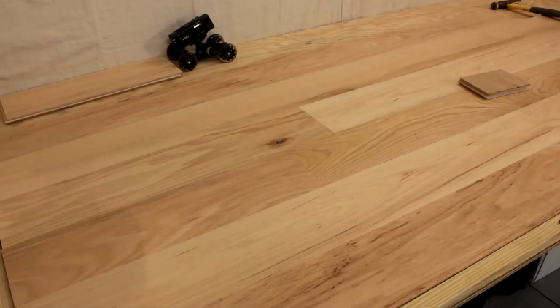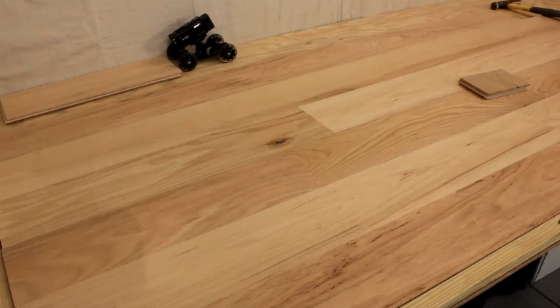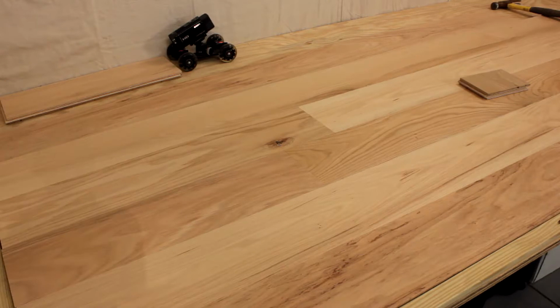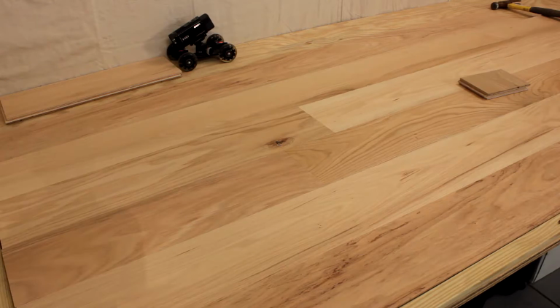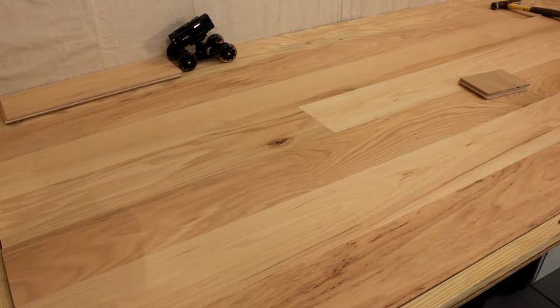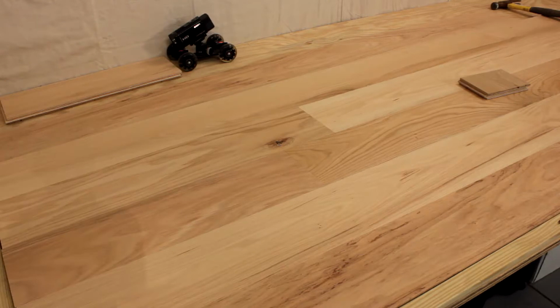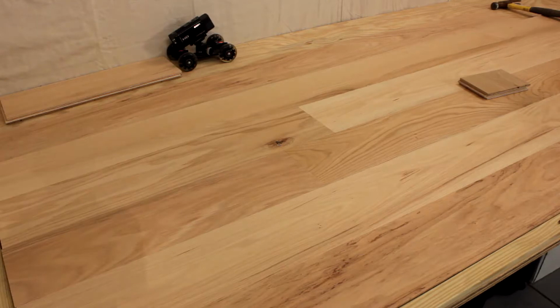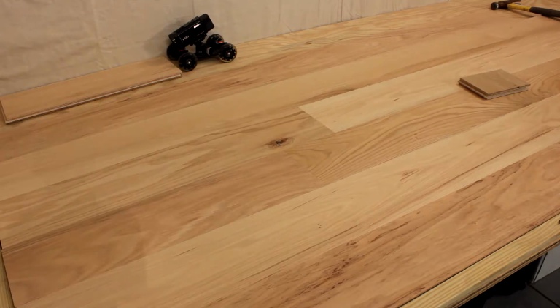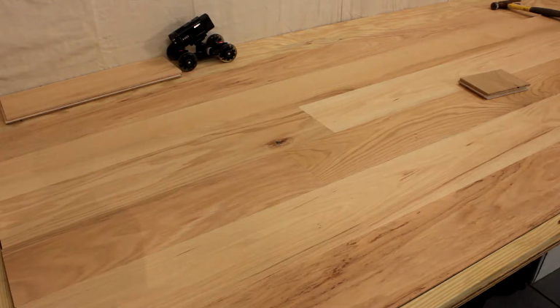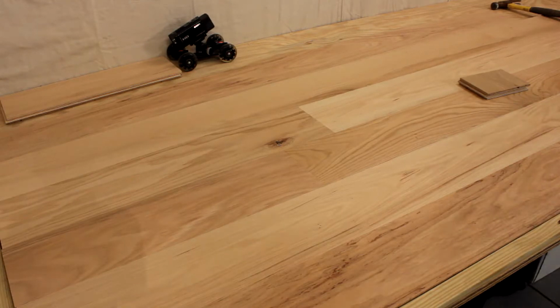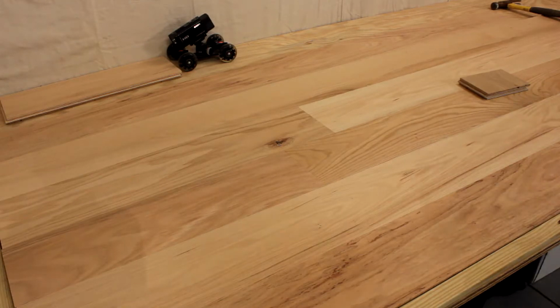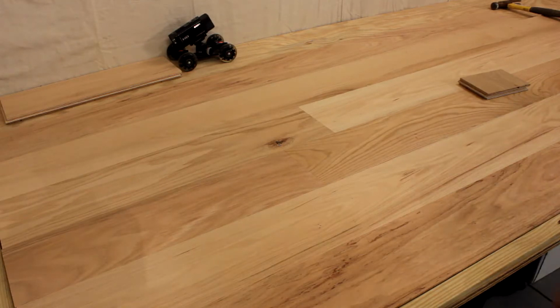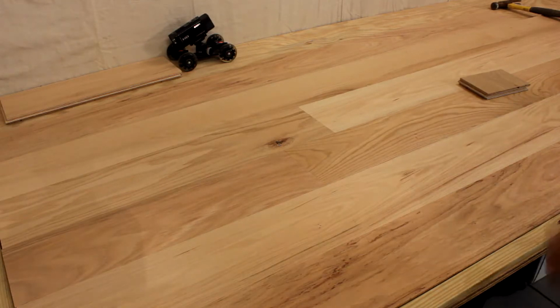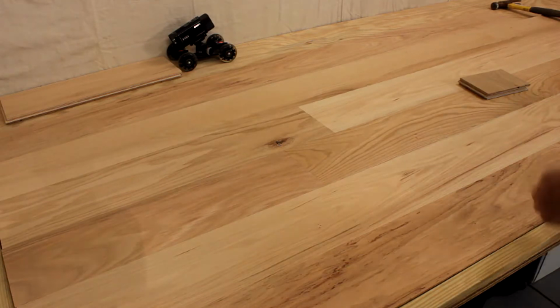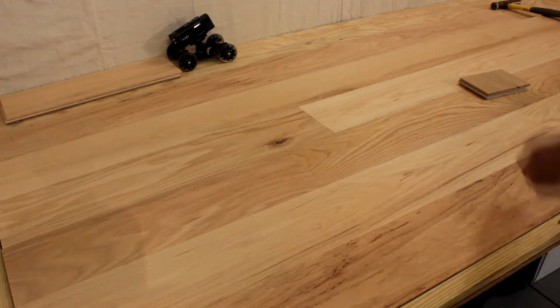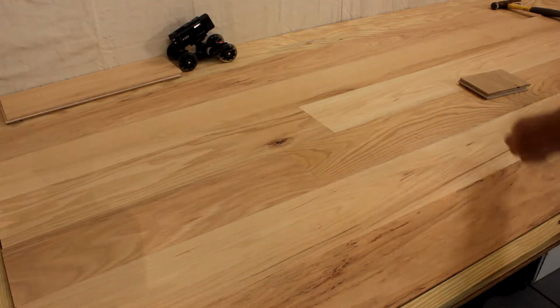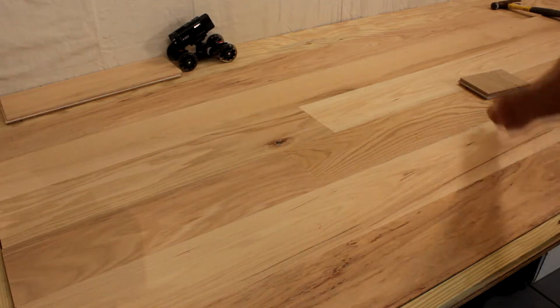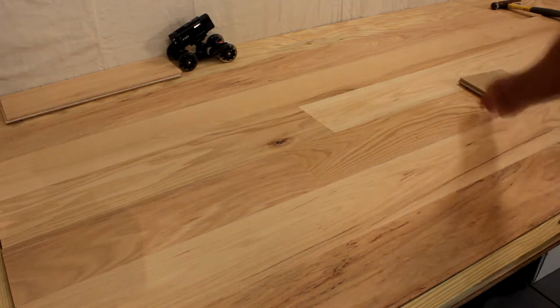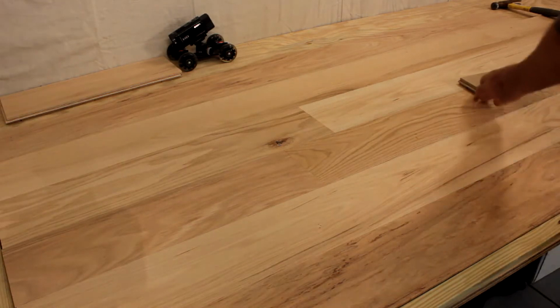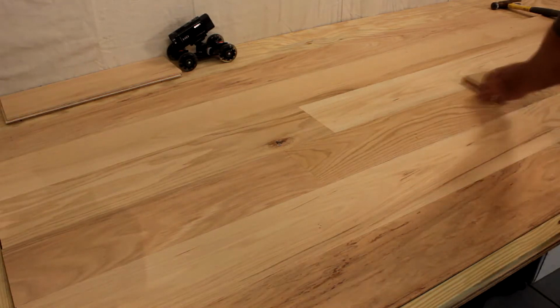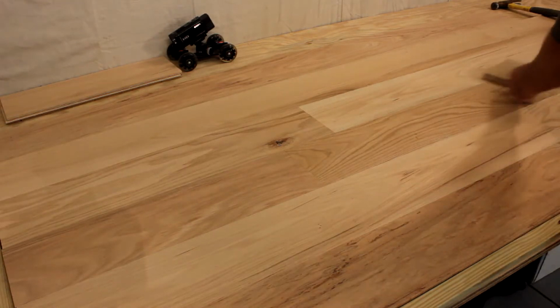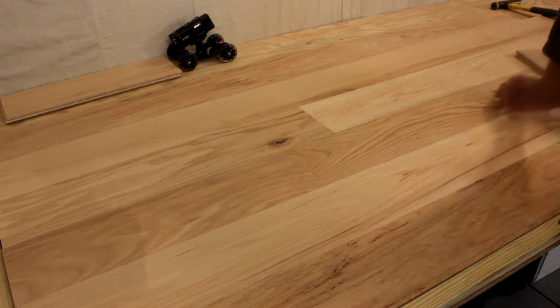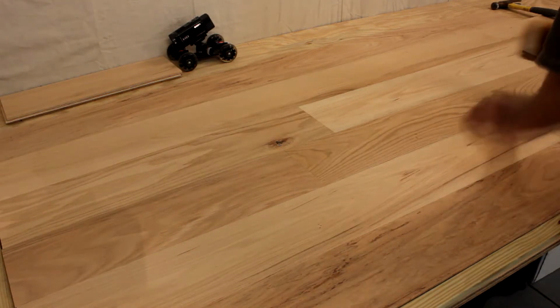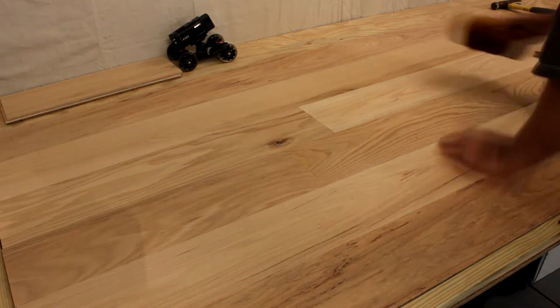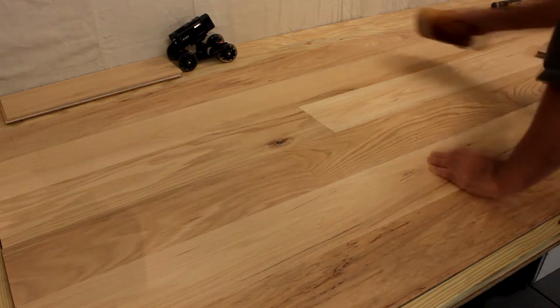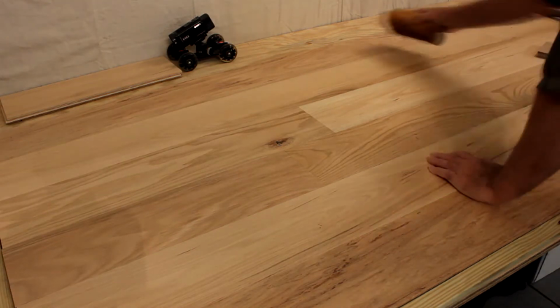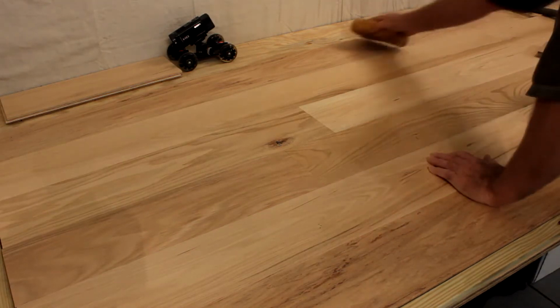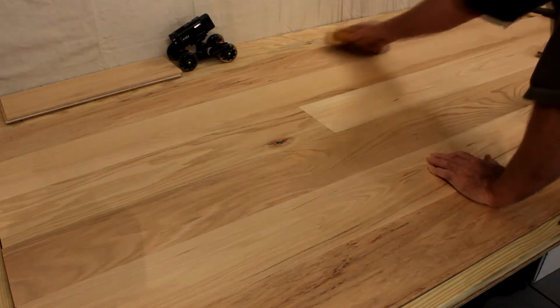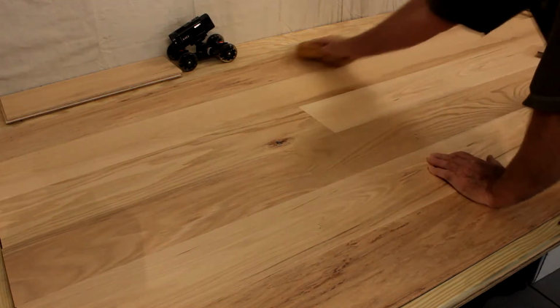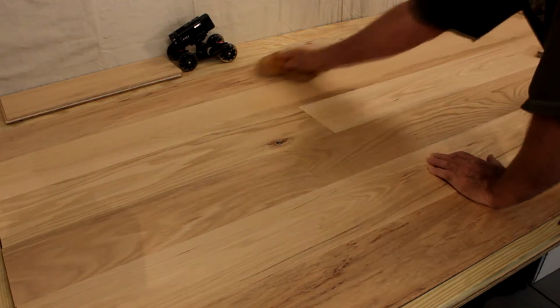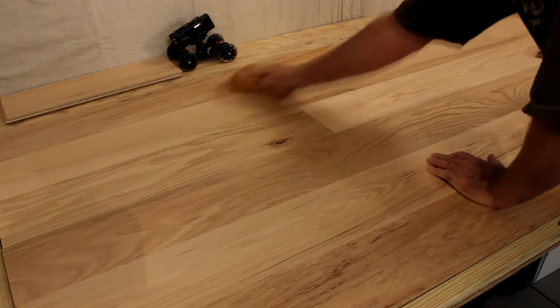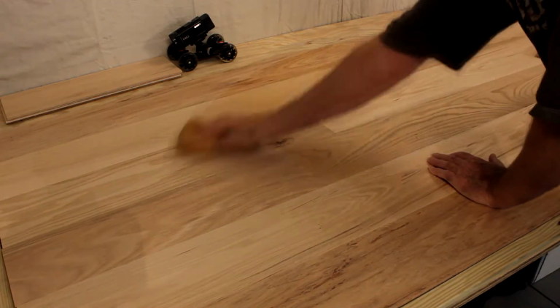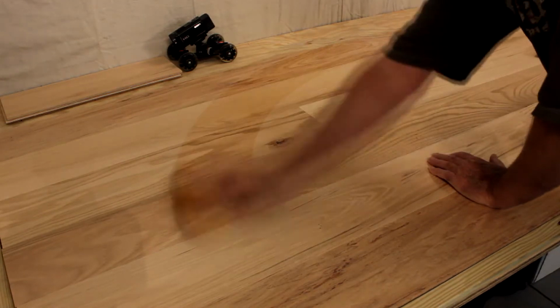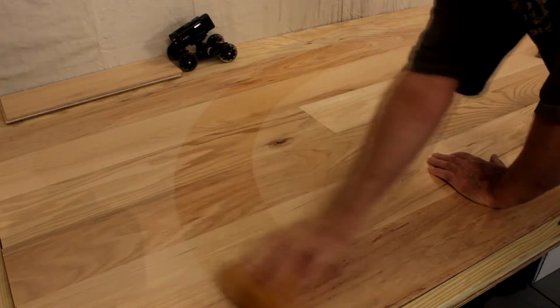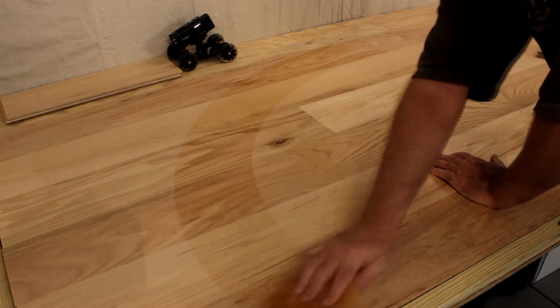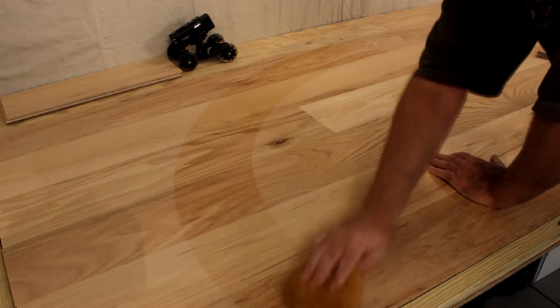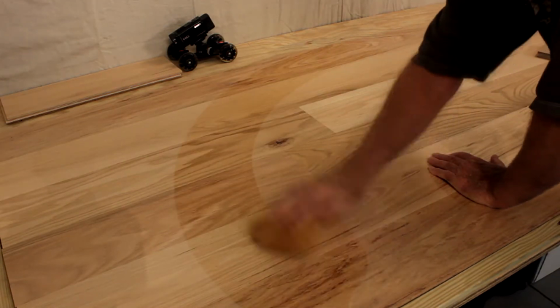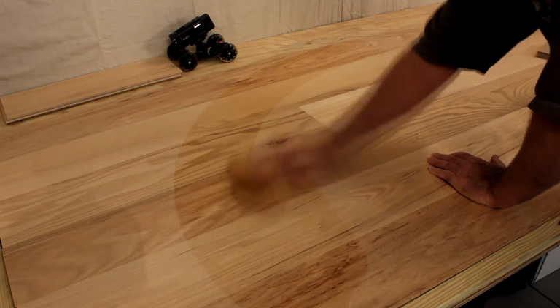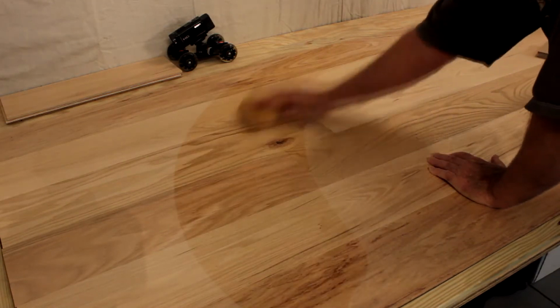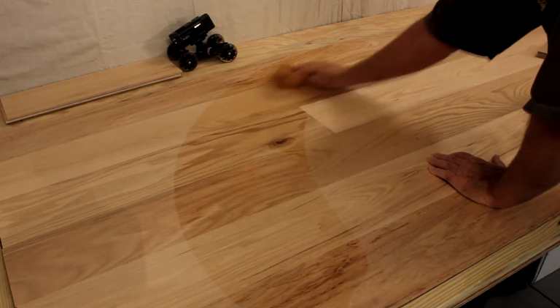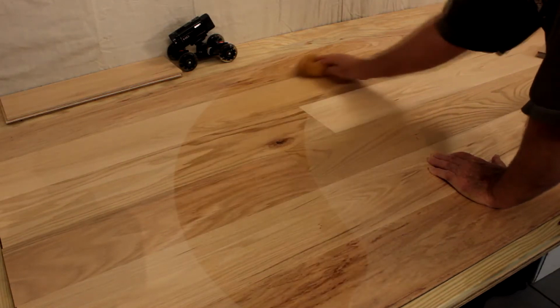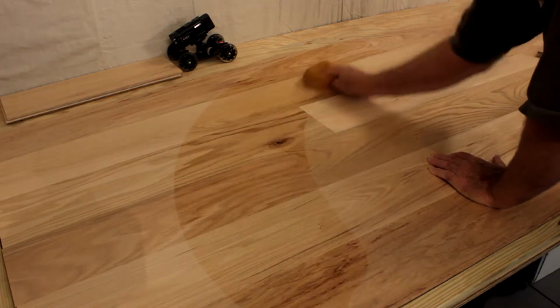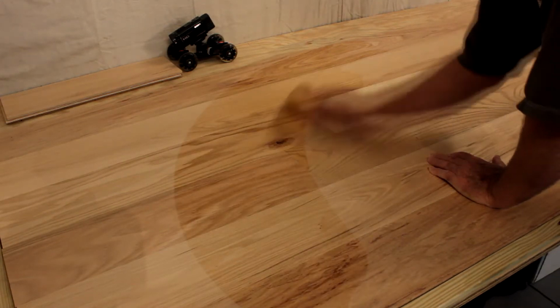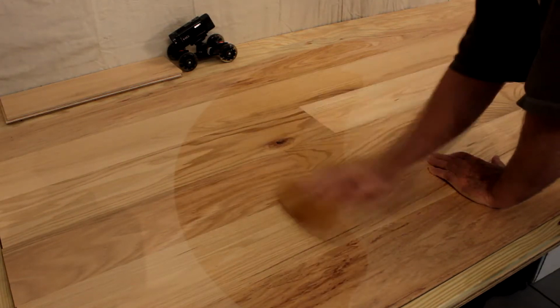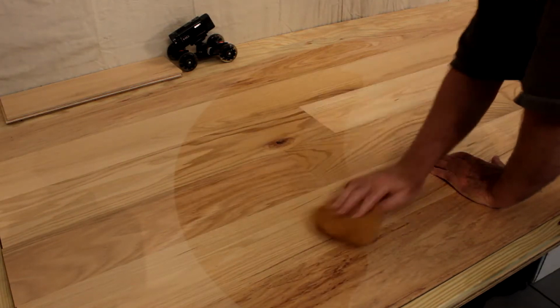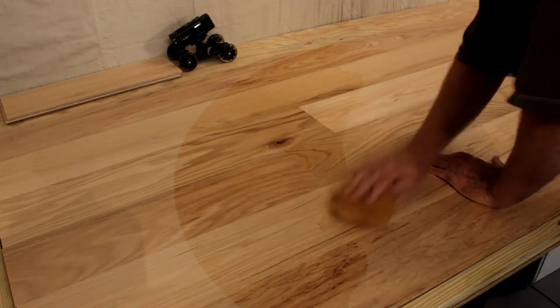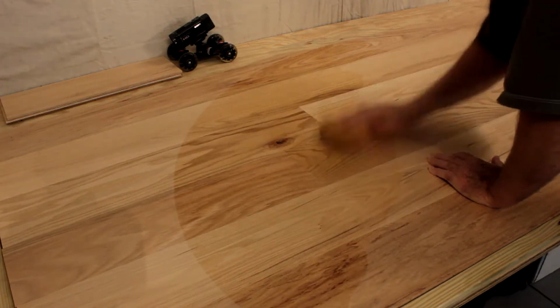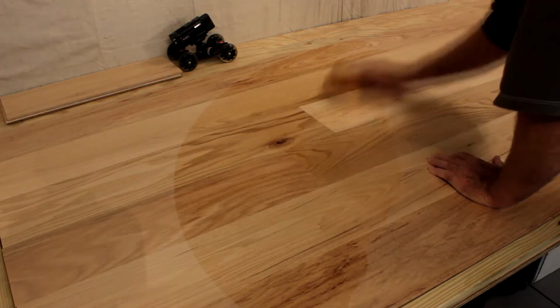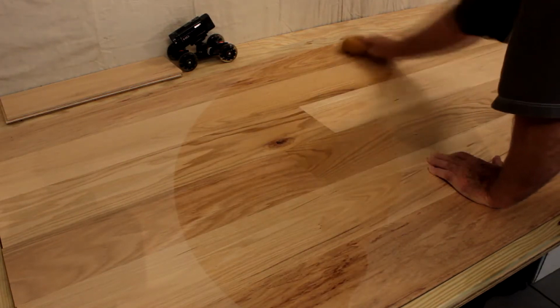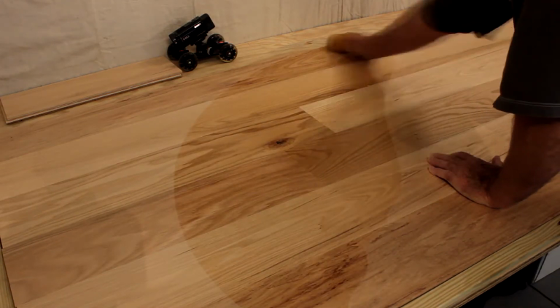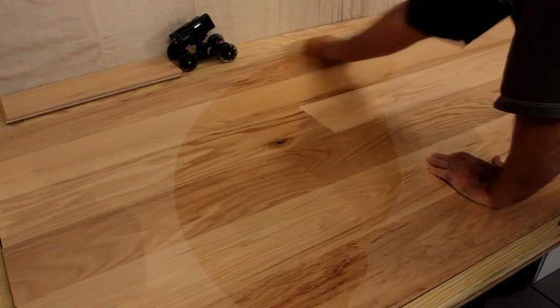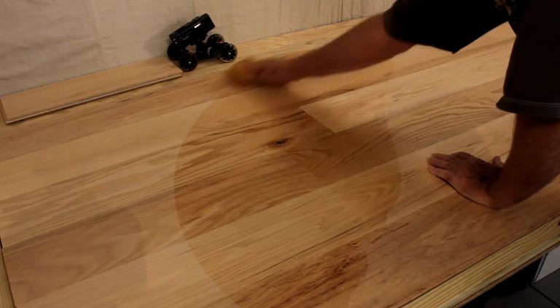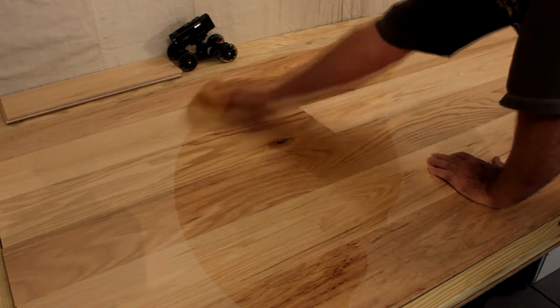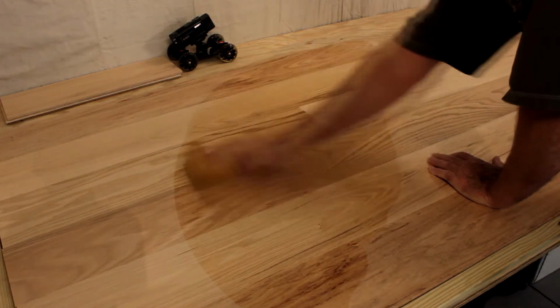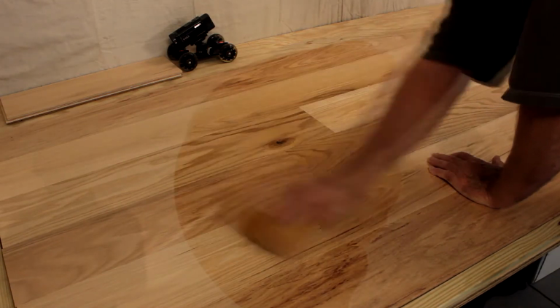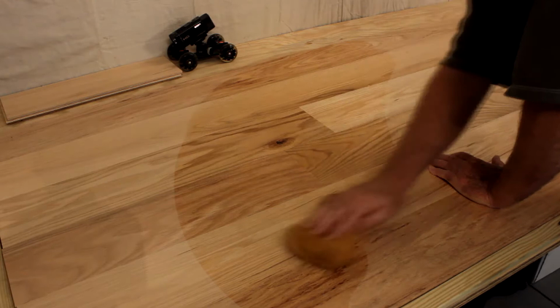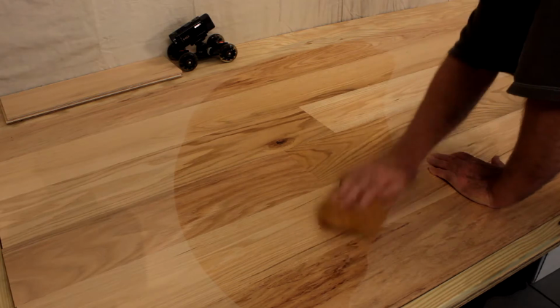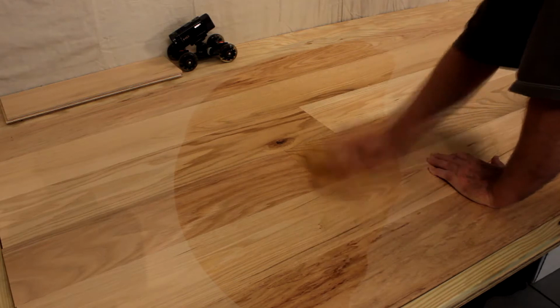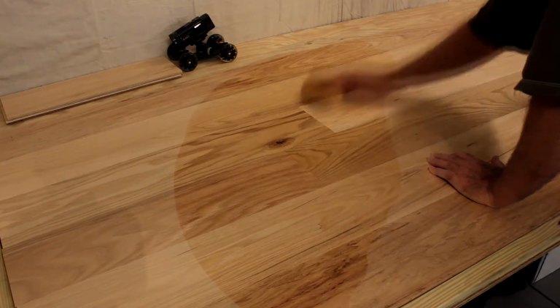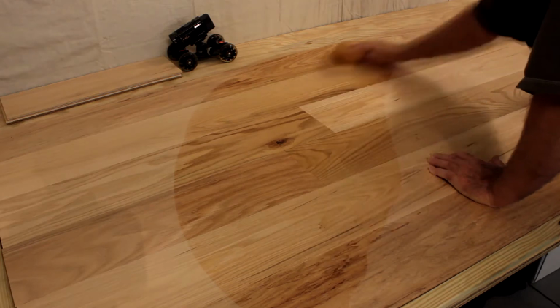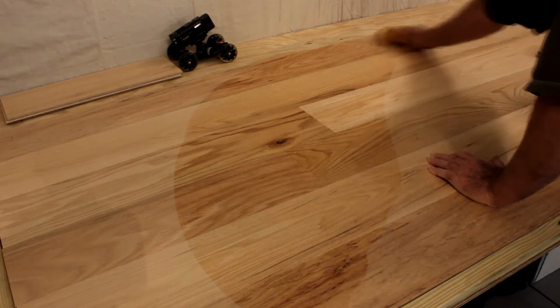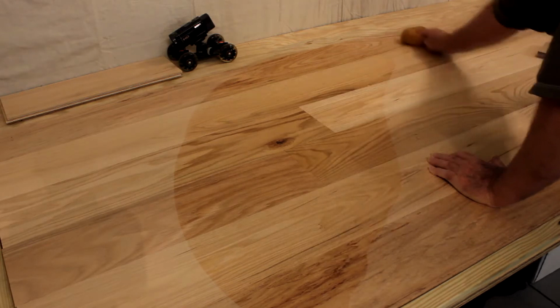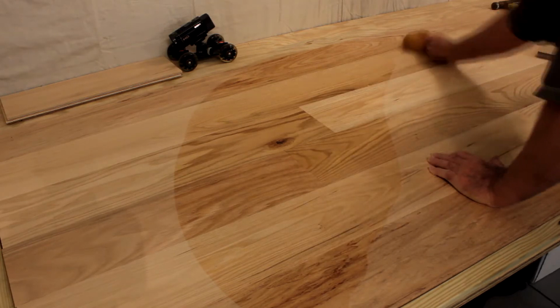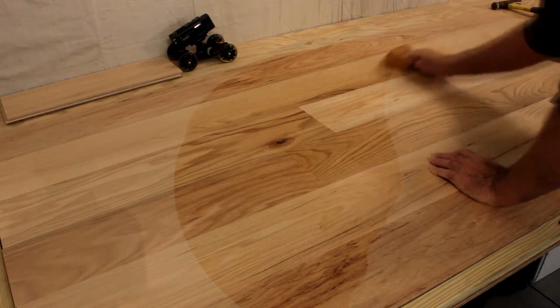Finally, we damp-sponged some of this red oak to give it a look you would see if finished natural with no stain.